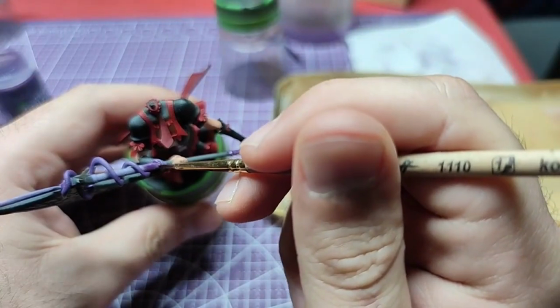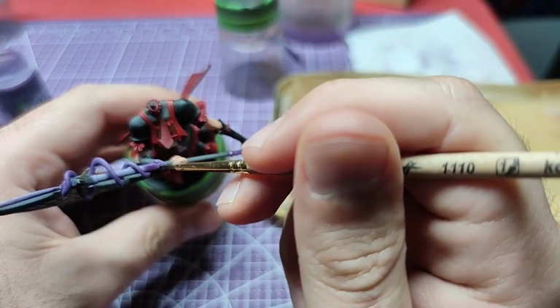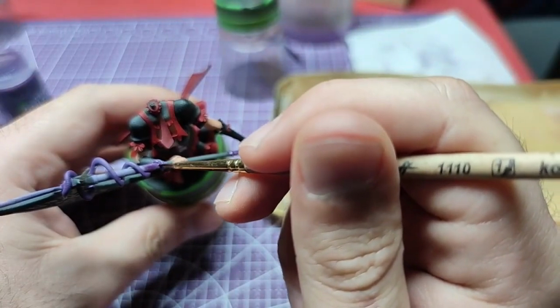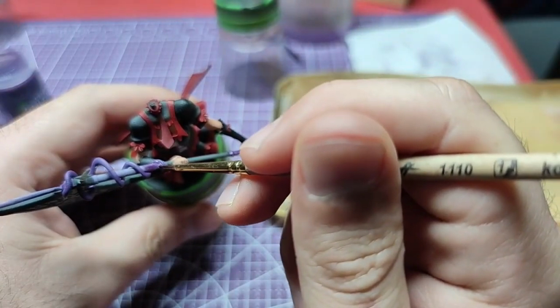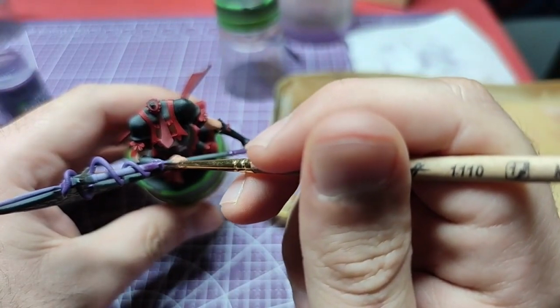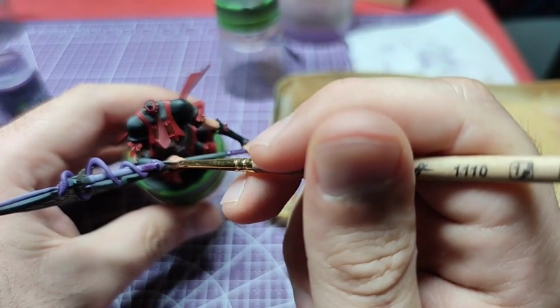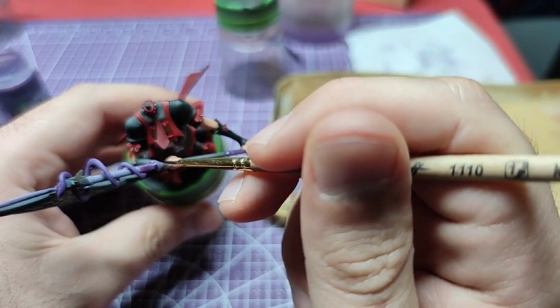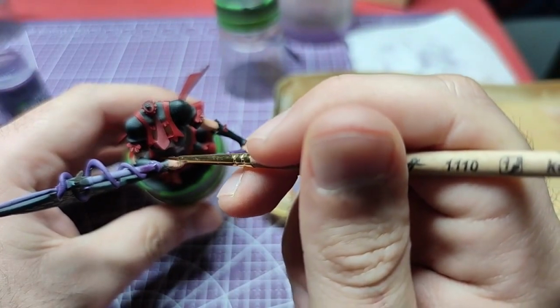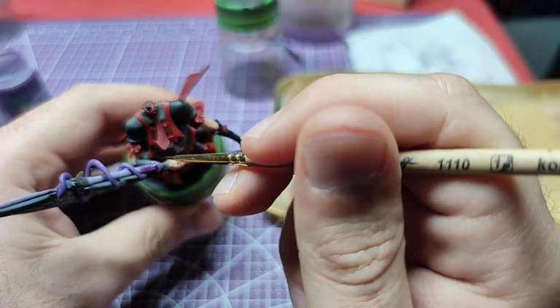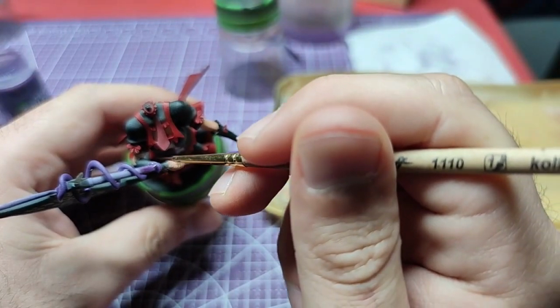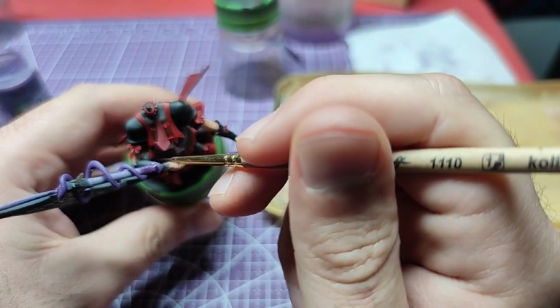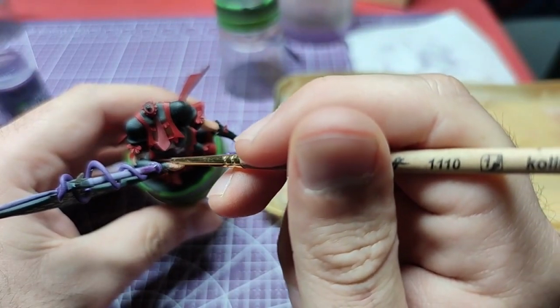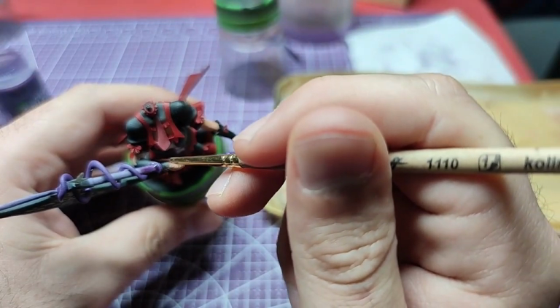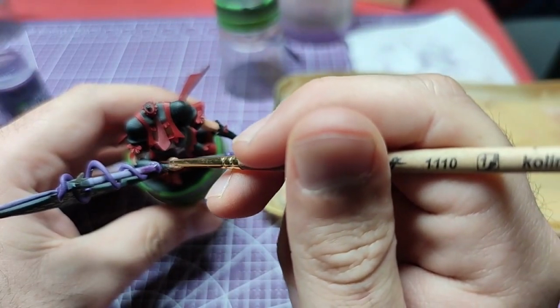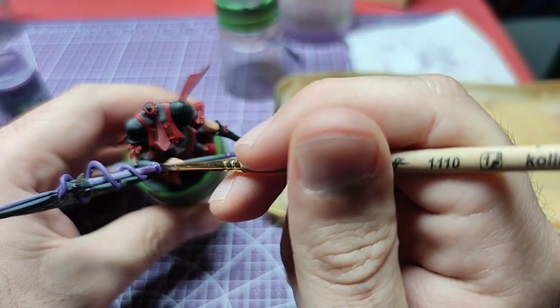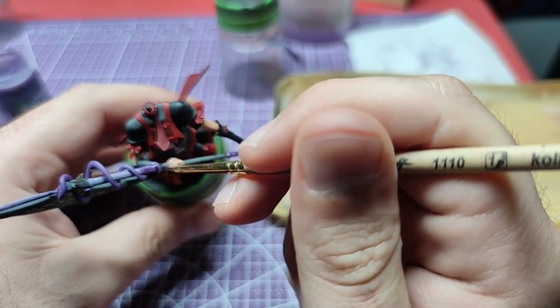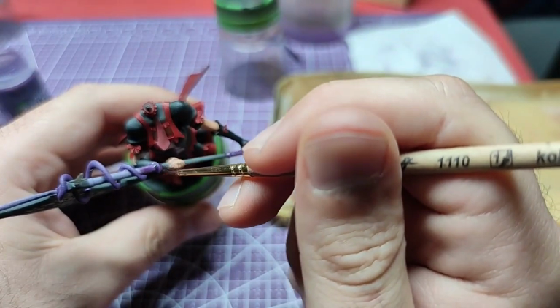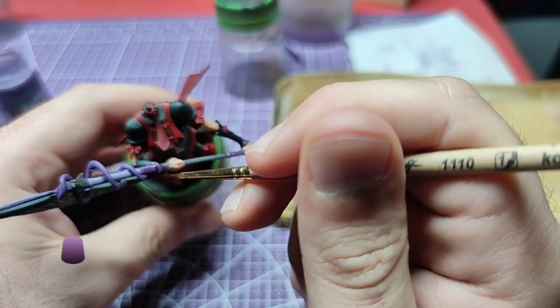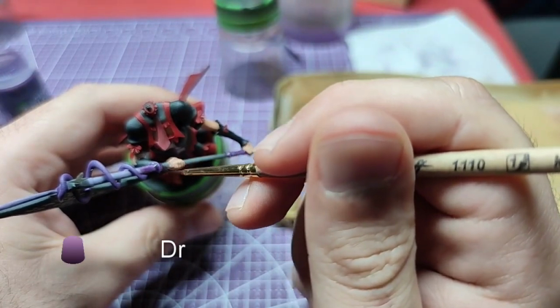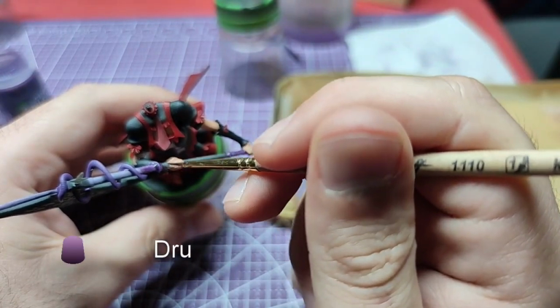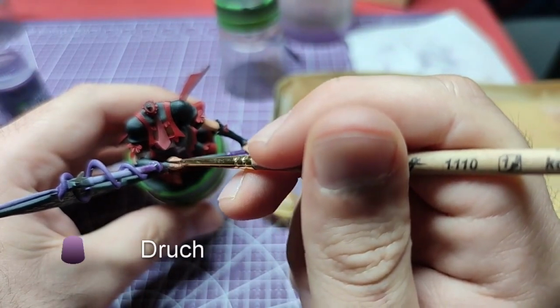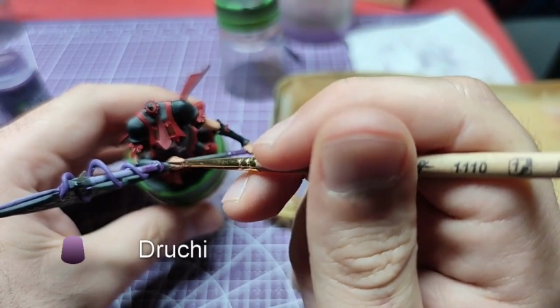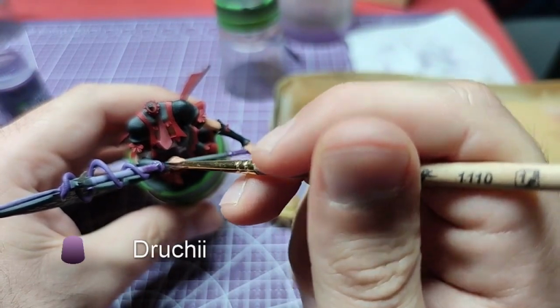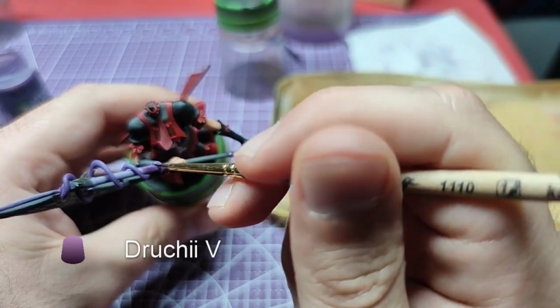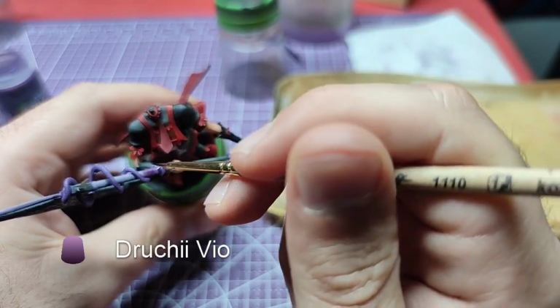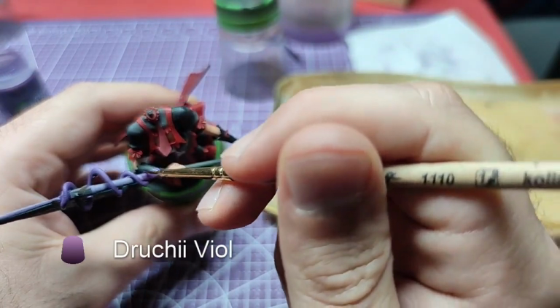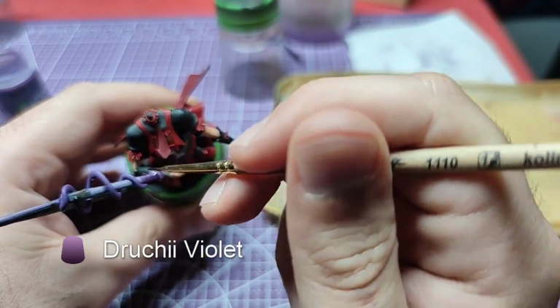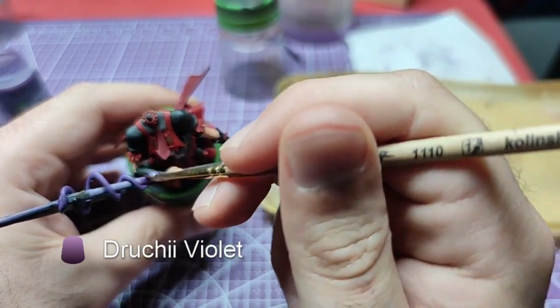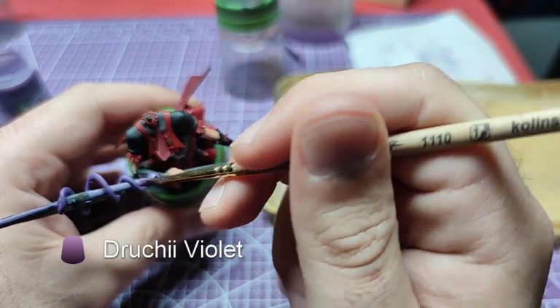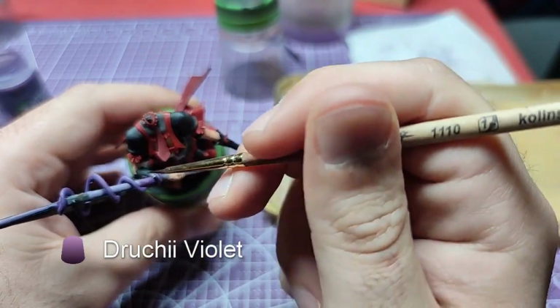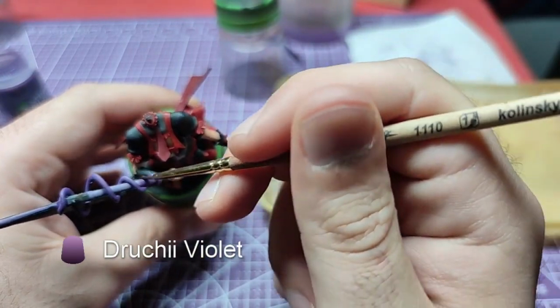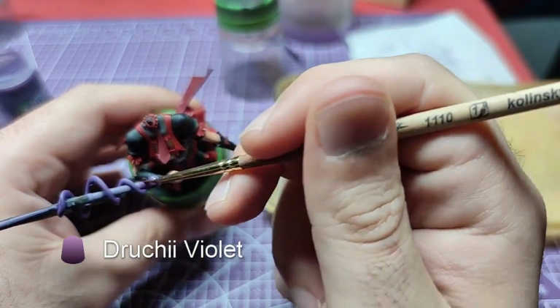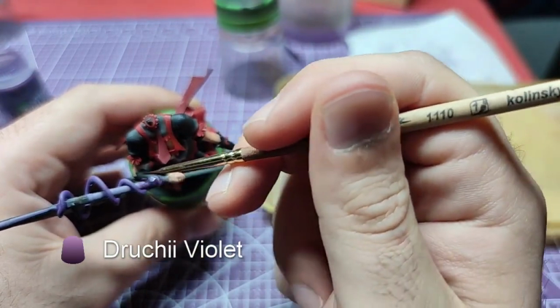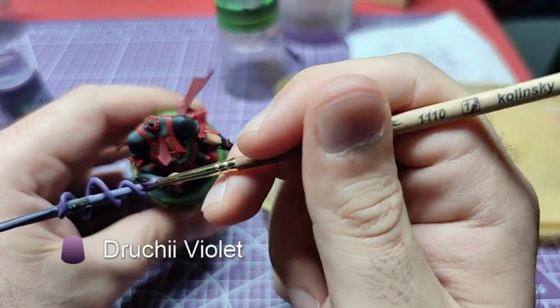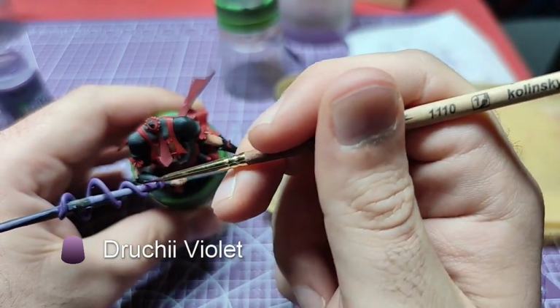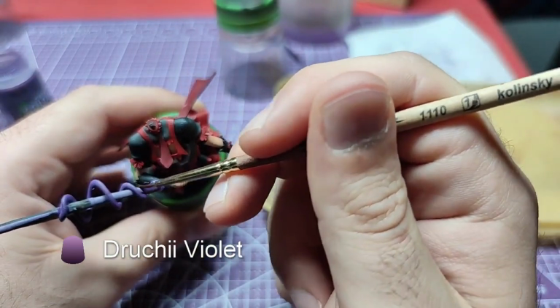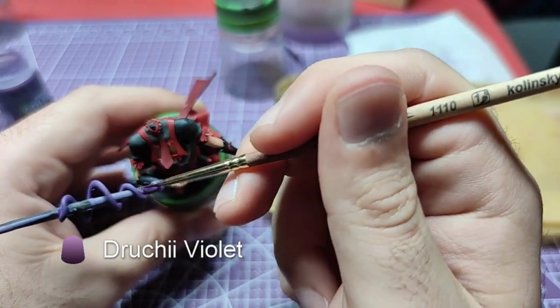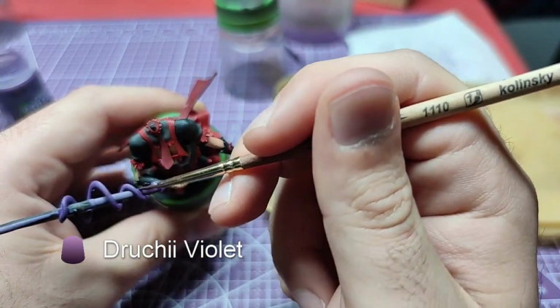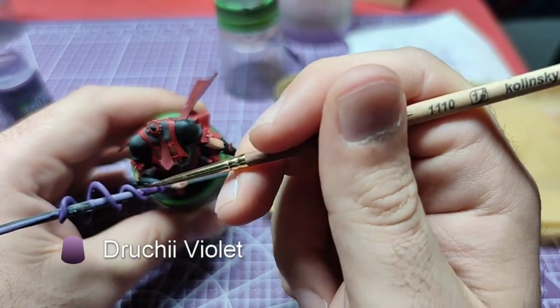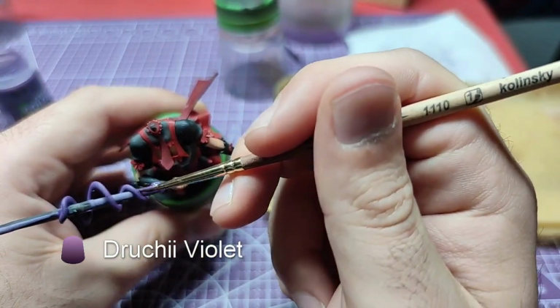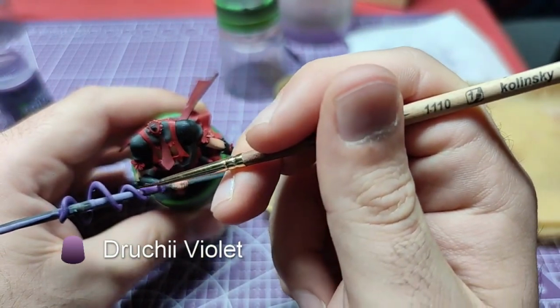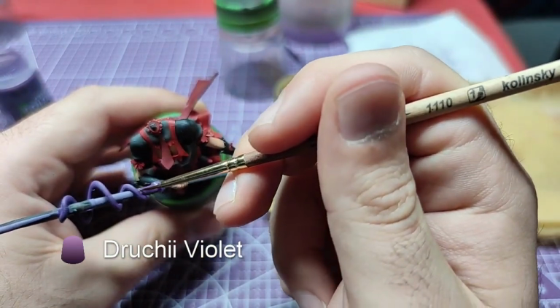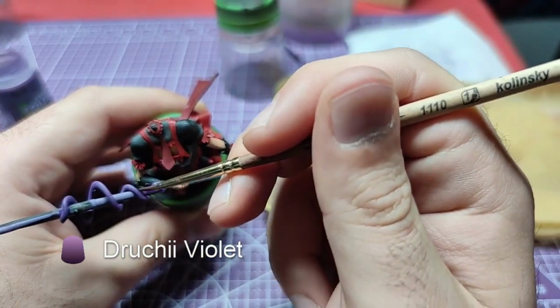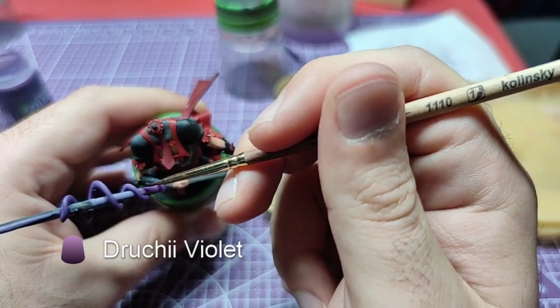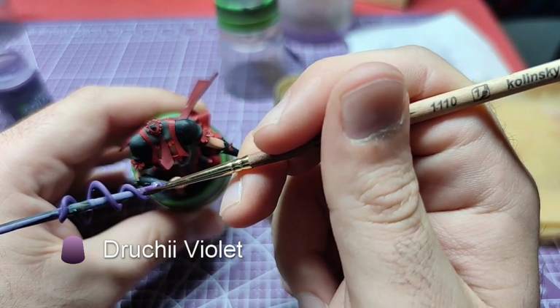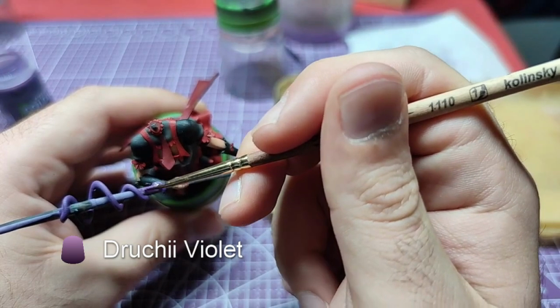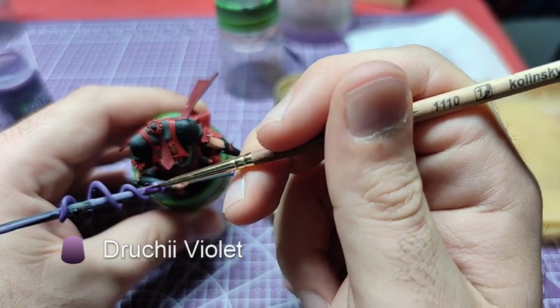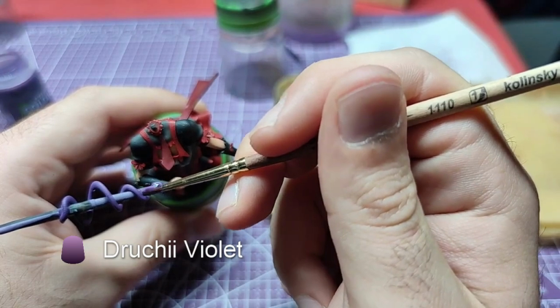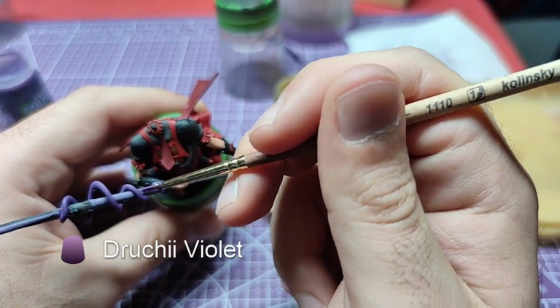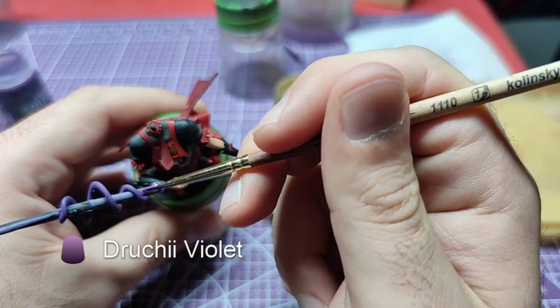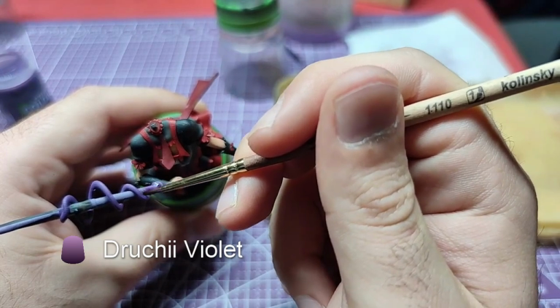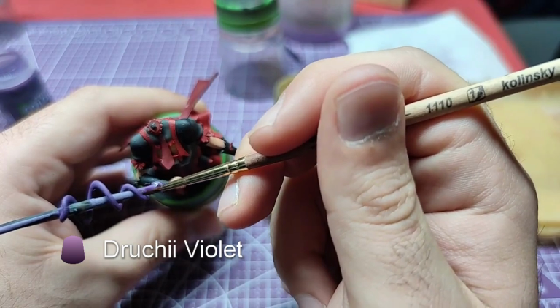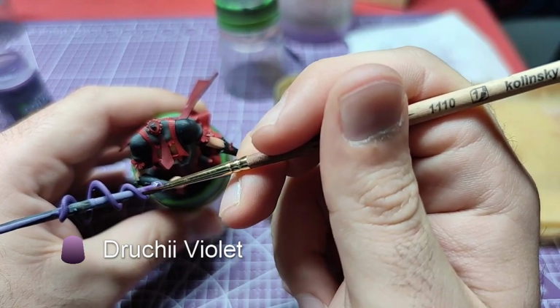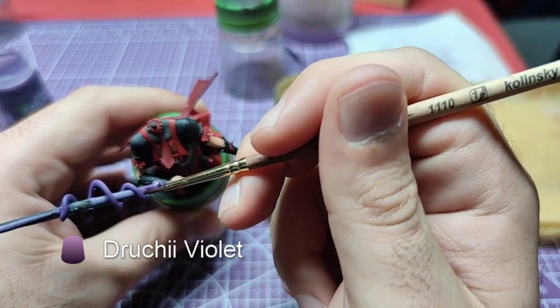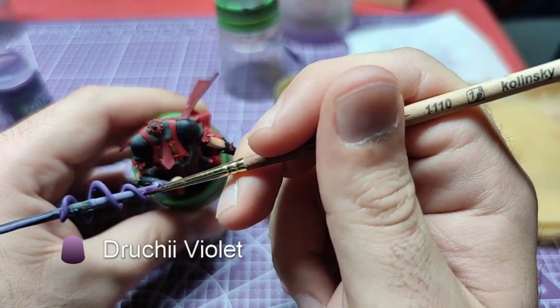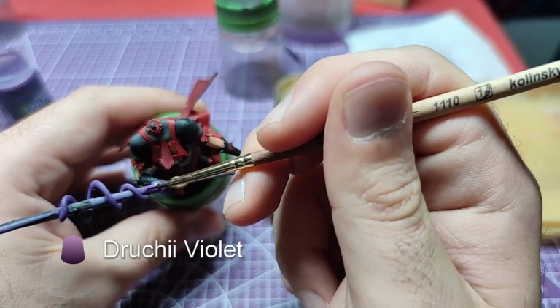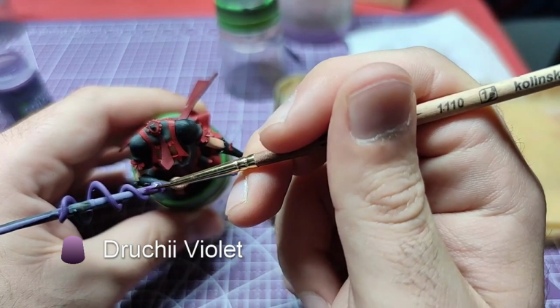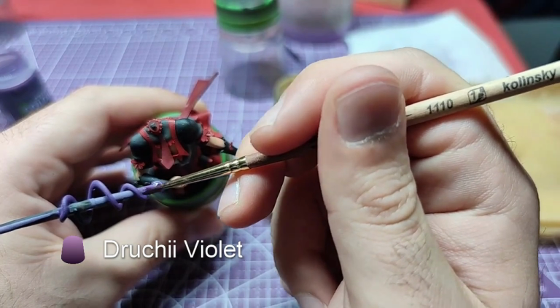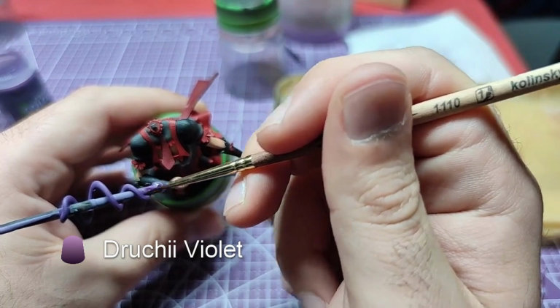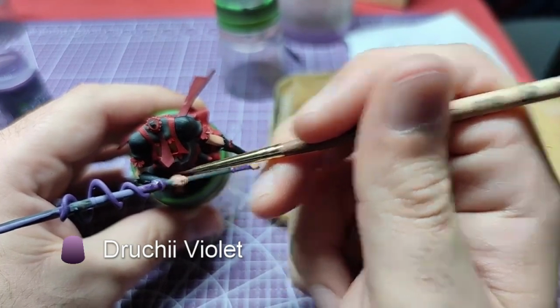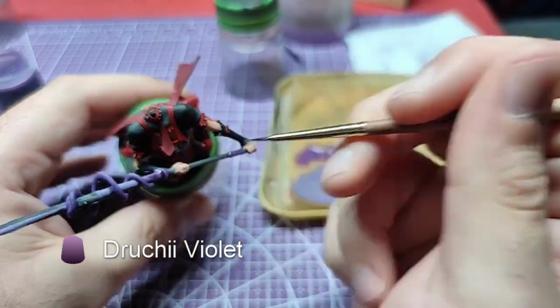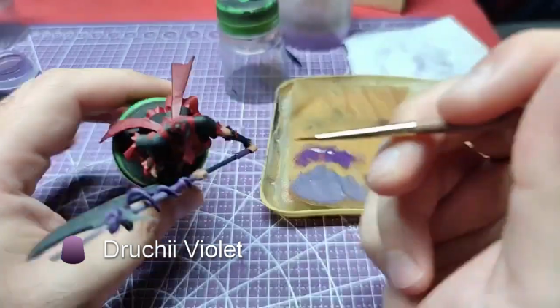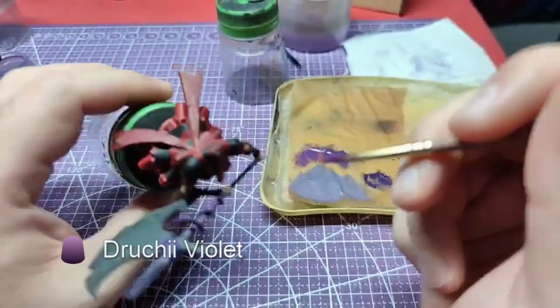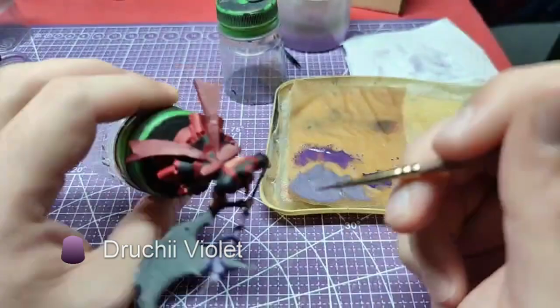When our metallic fully dries, using True He Violet, we will shade the whole area.